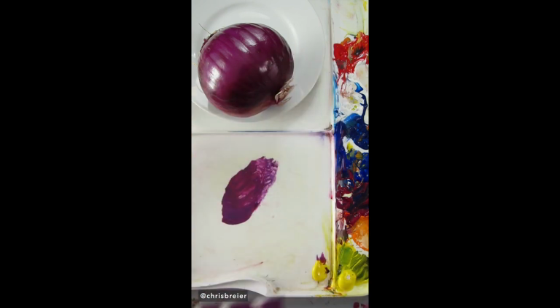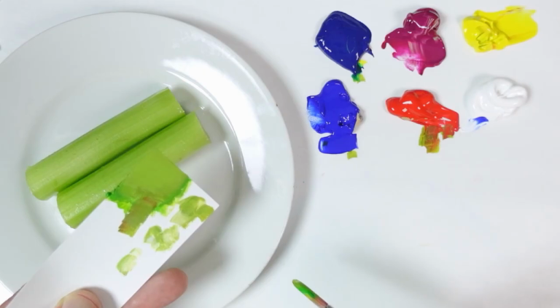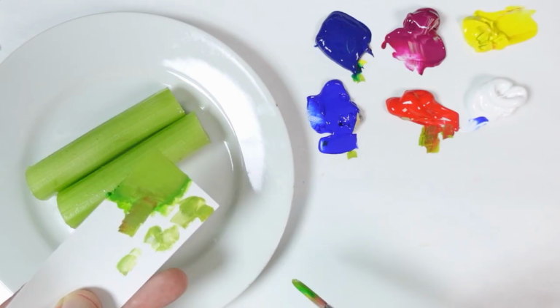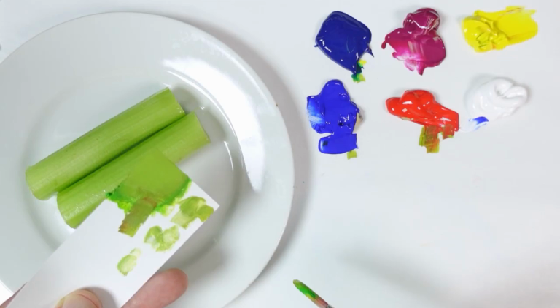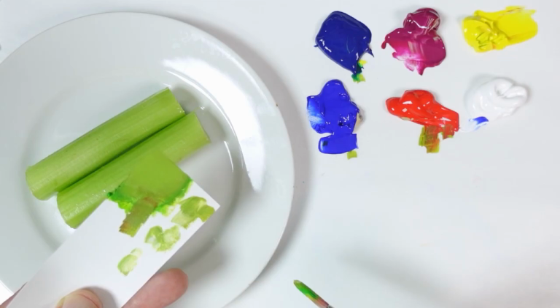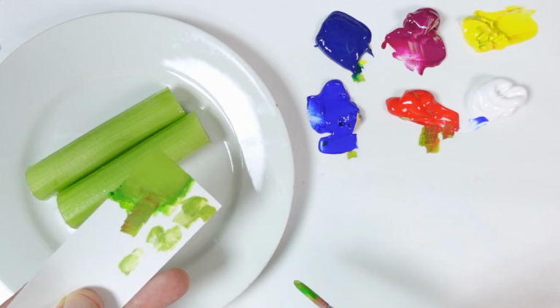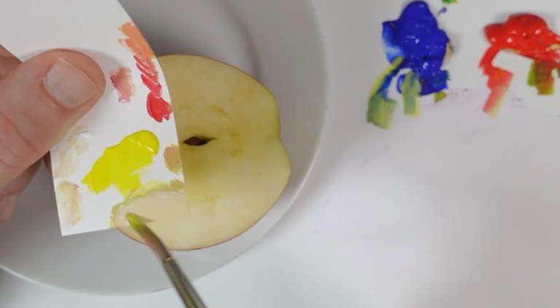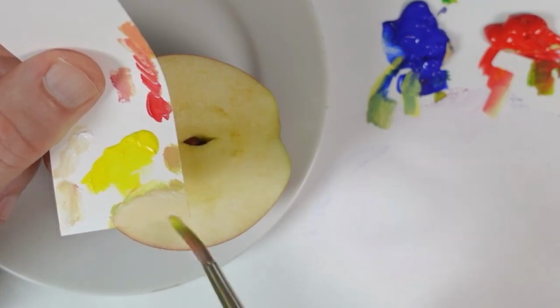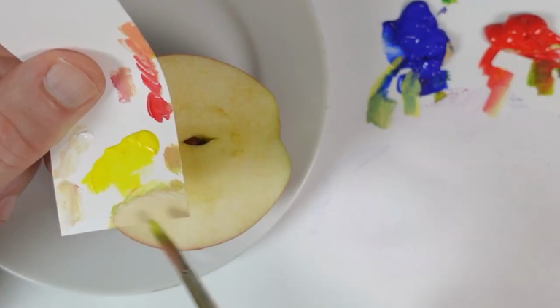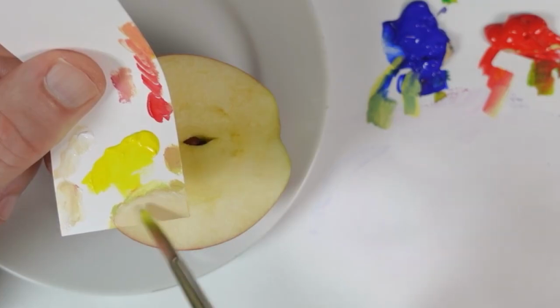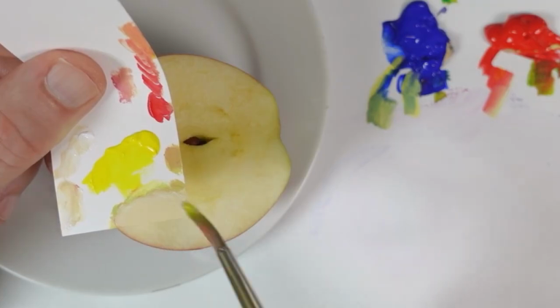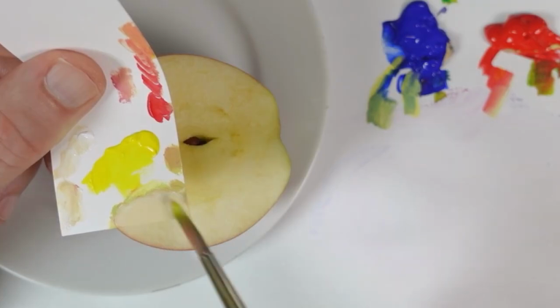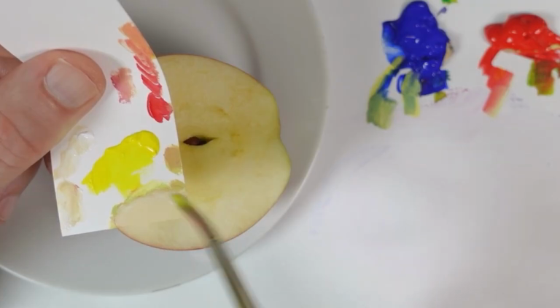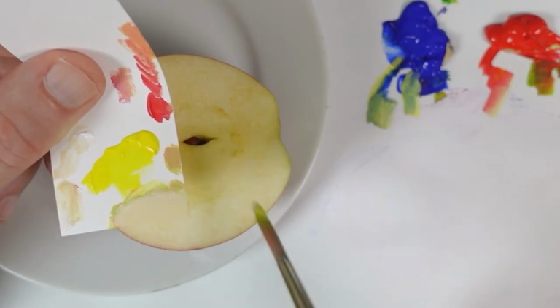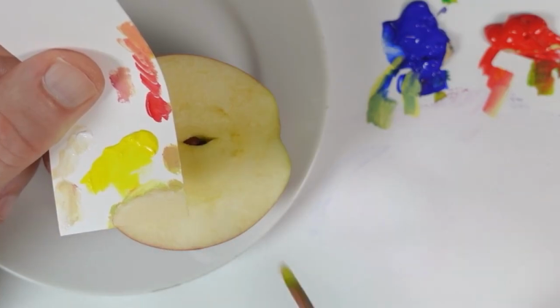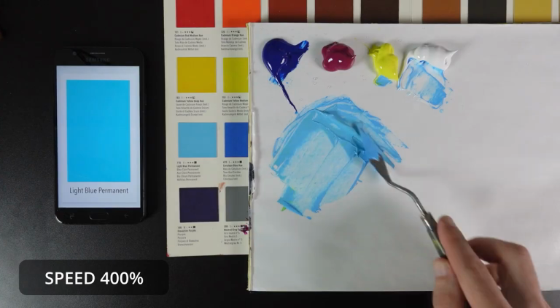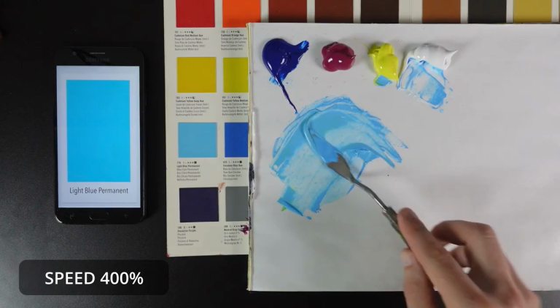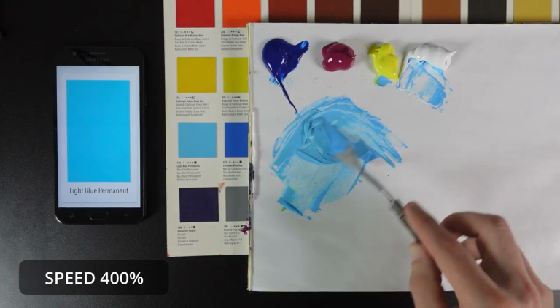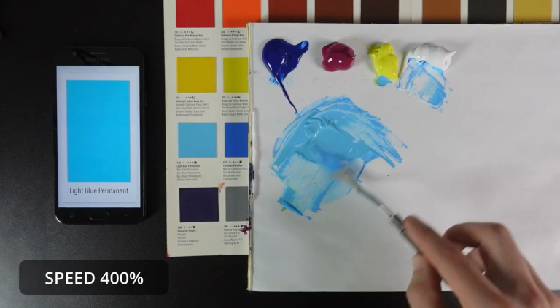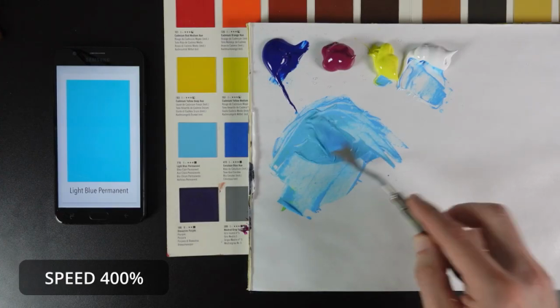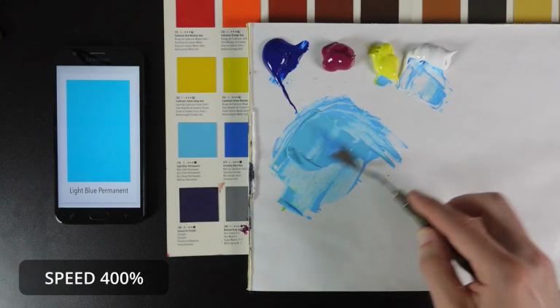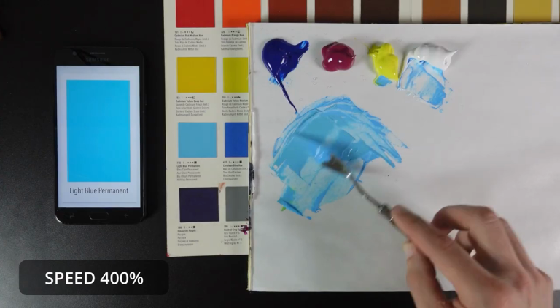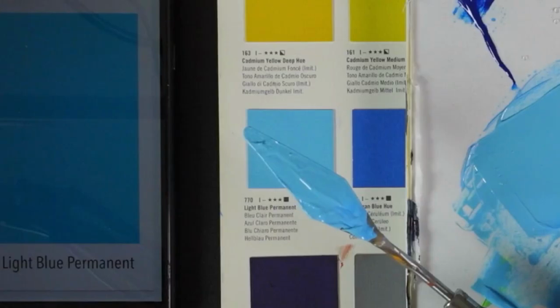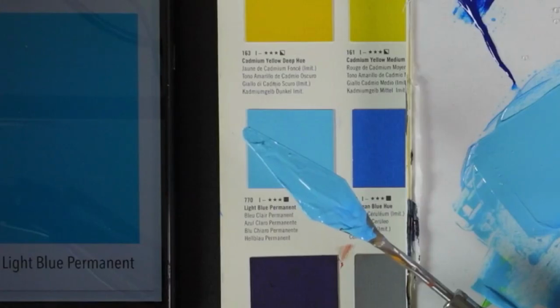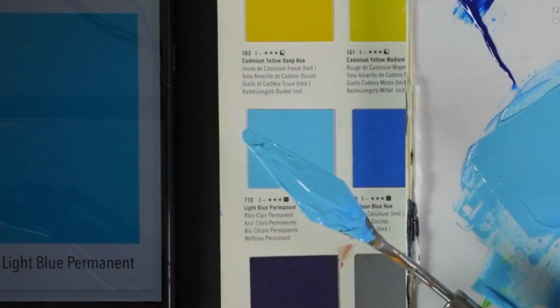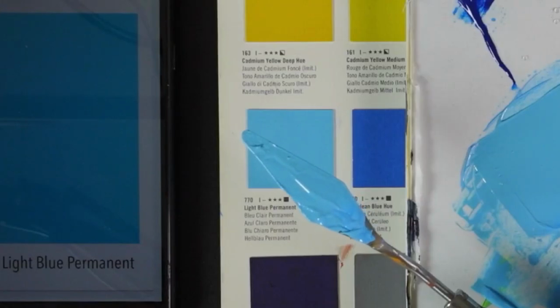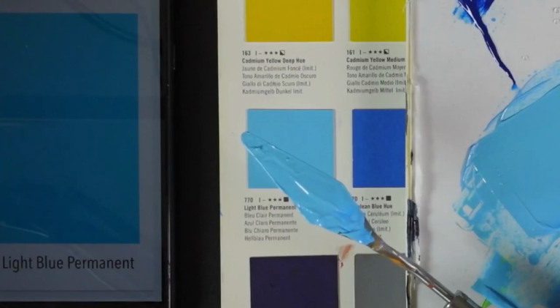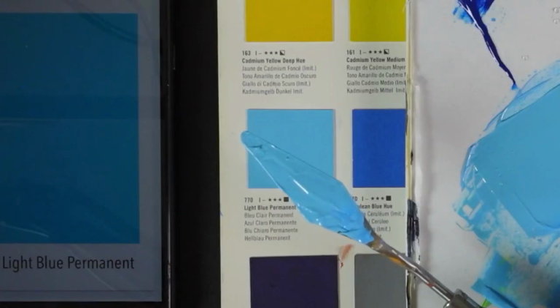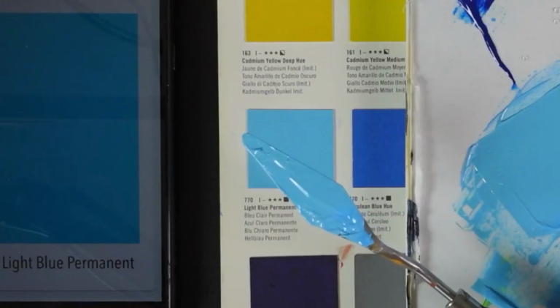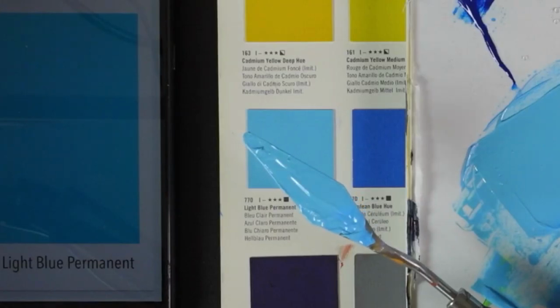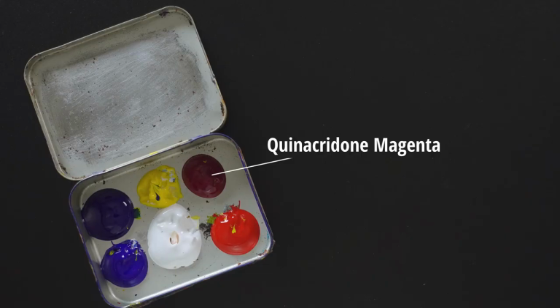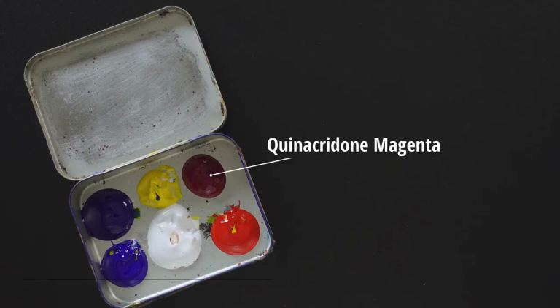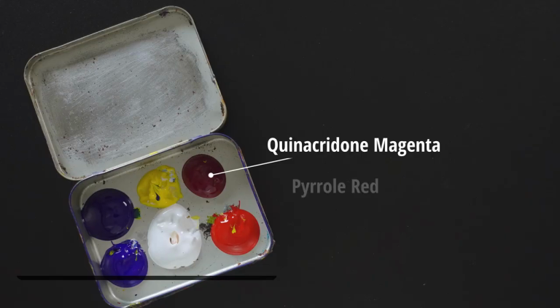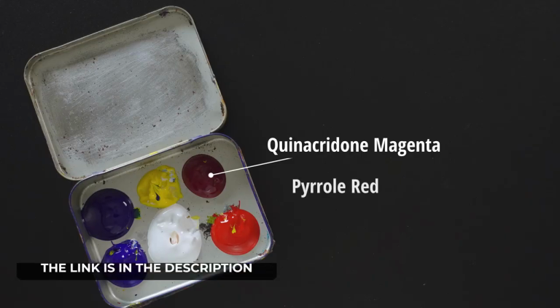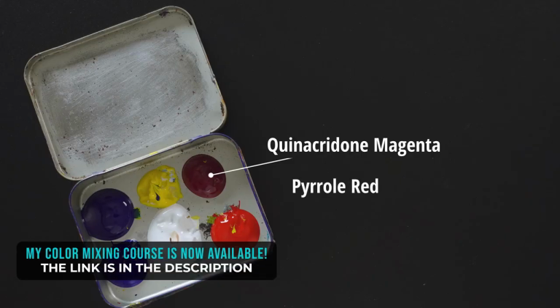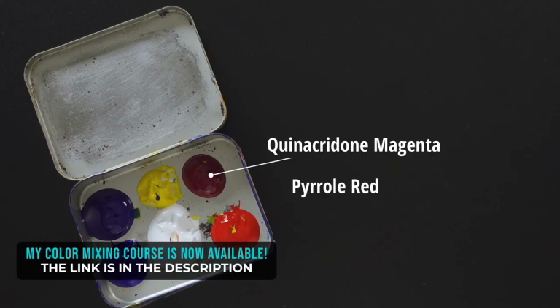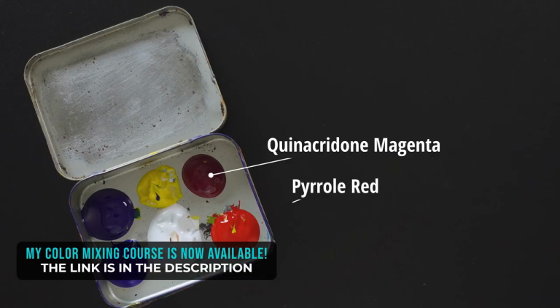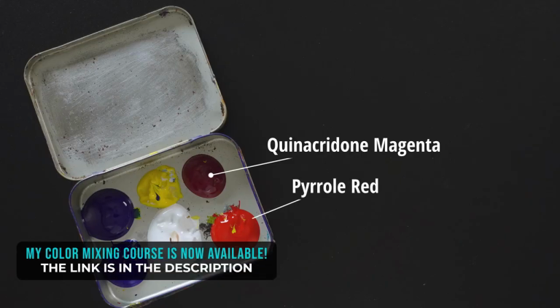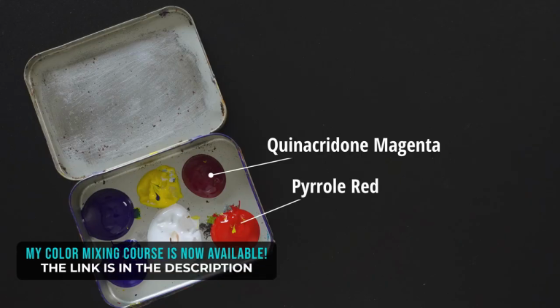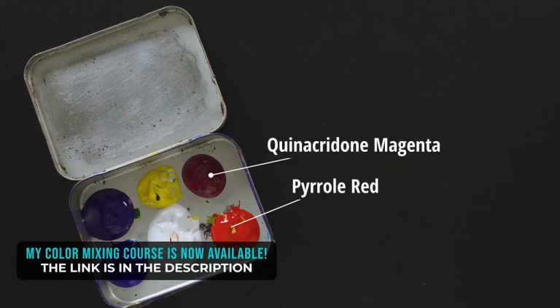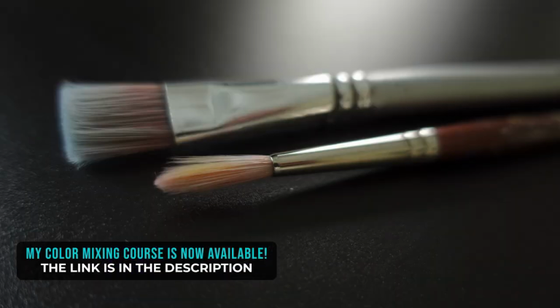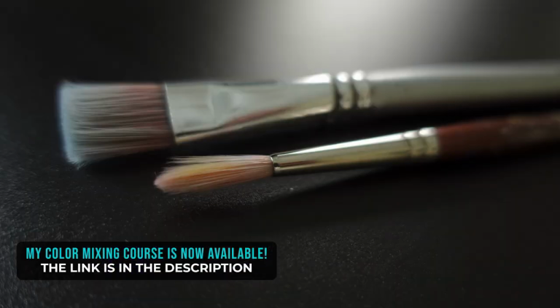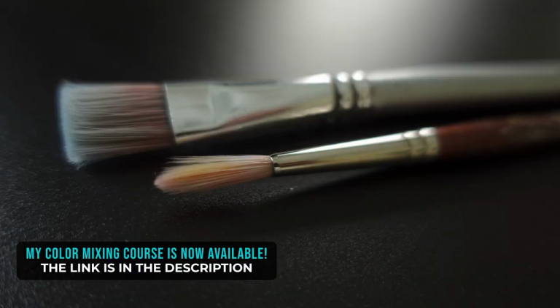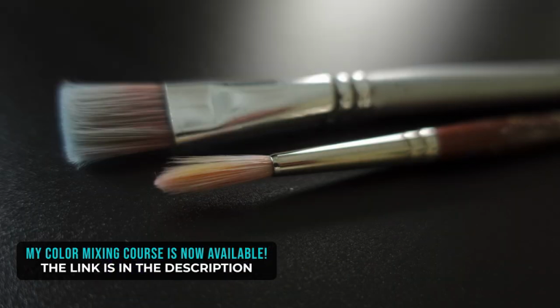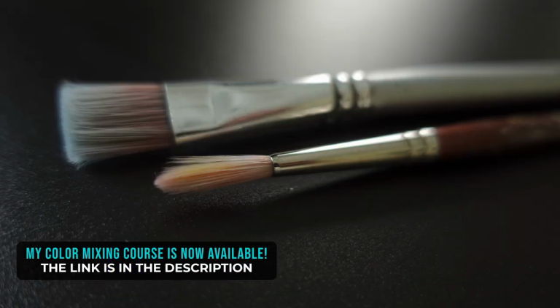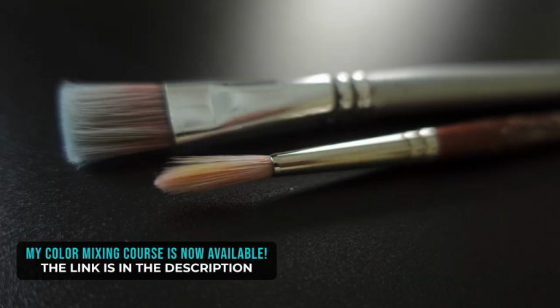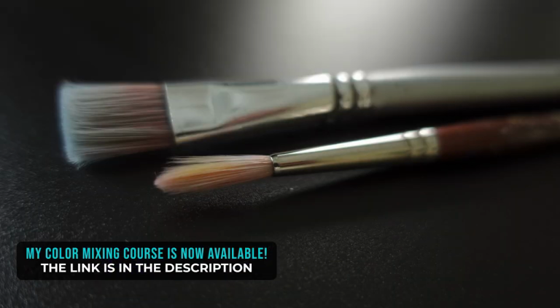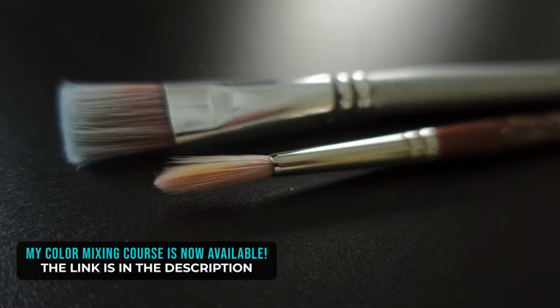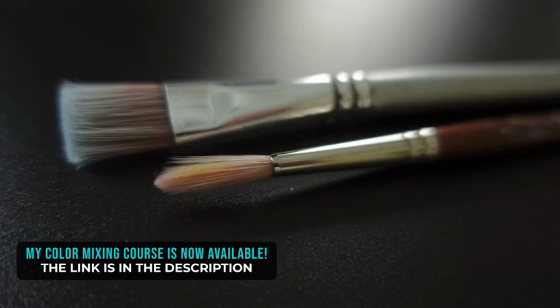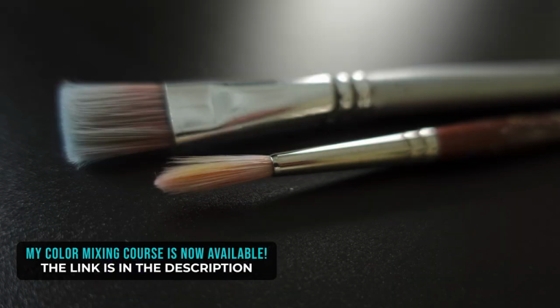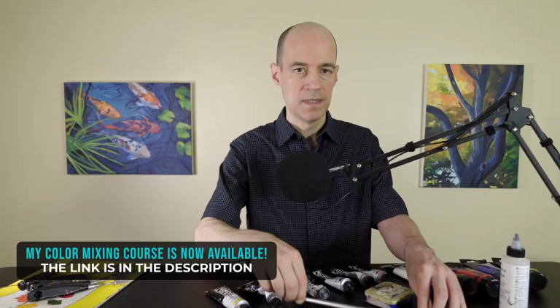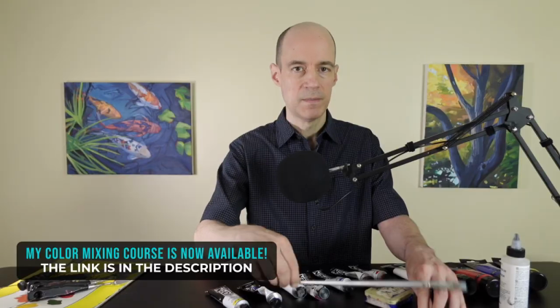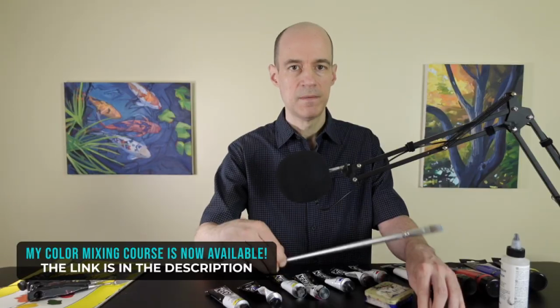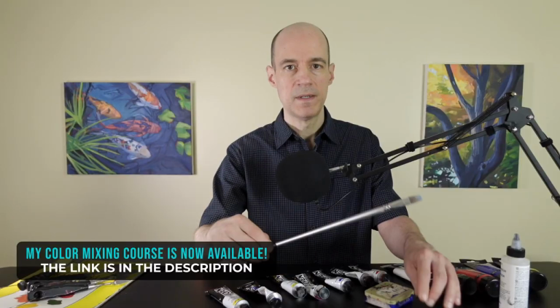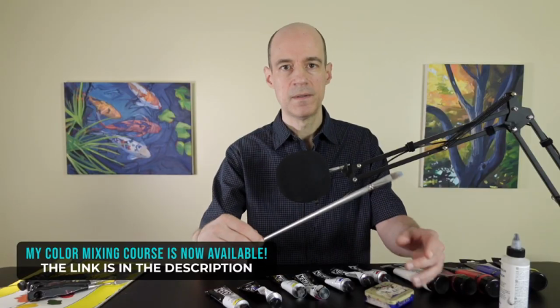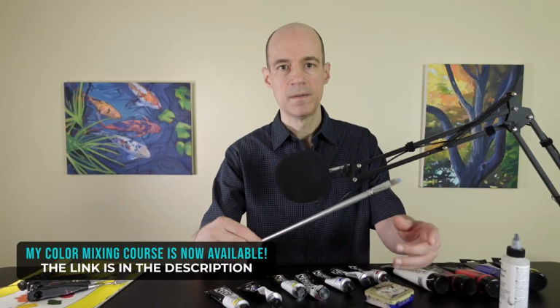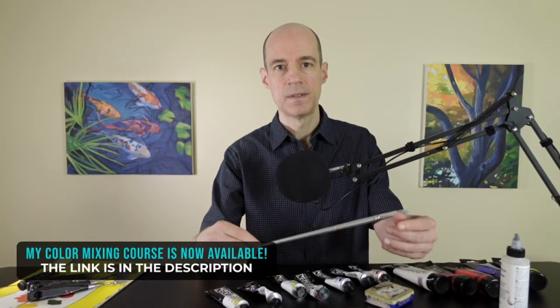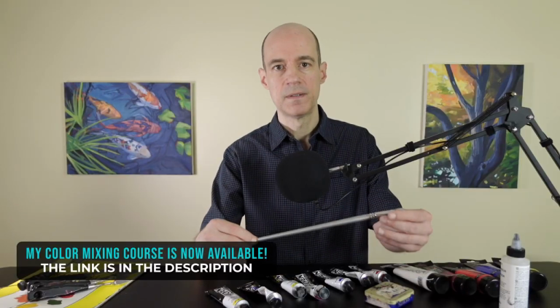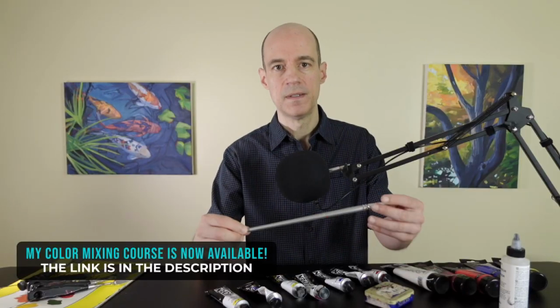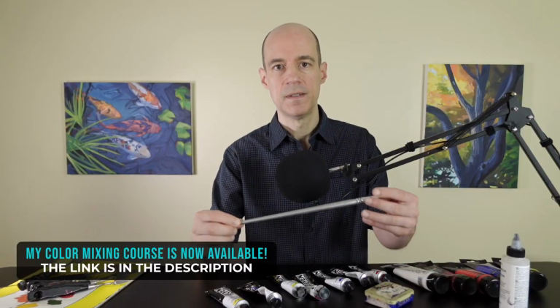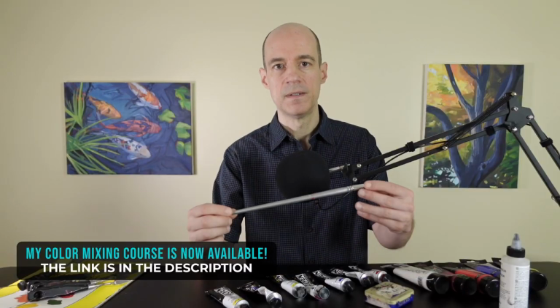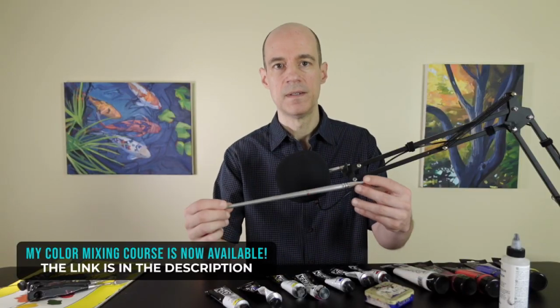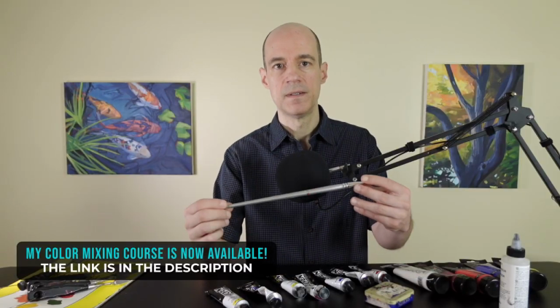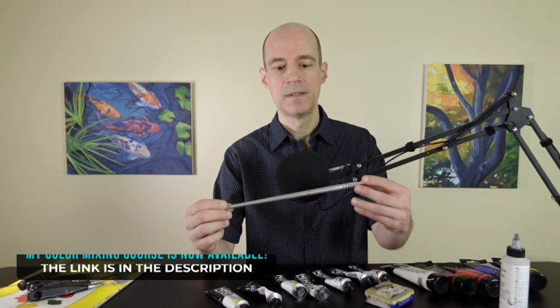If you want to learn how to mix colors like this, check out my course where I share my strategies. I cover the materials I use, including the colors and the paint brushes.